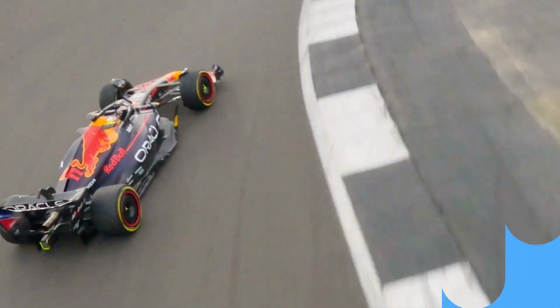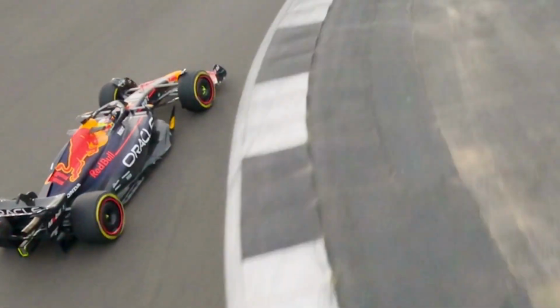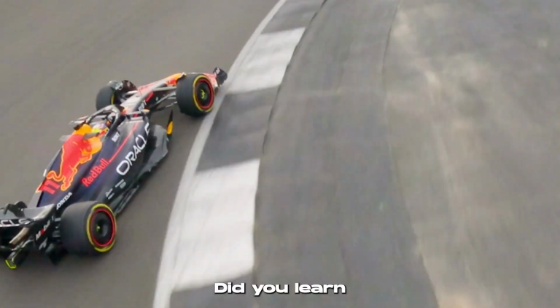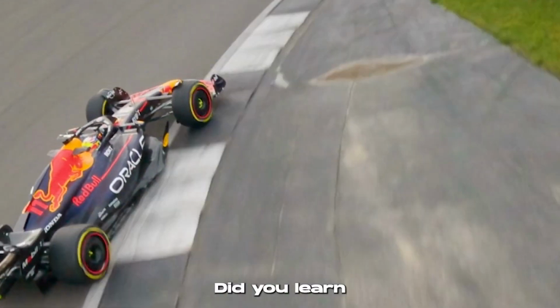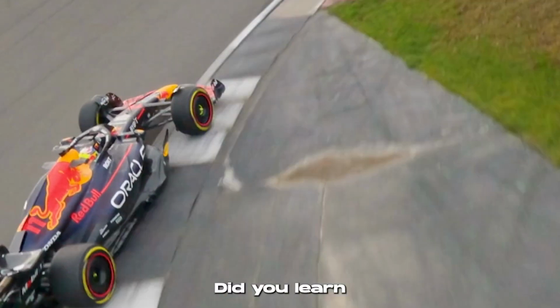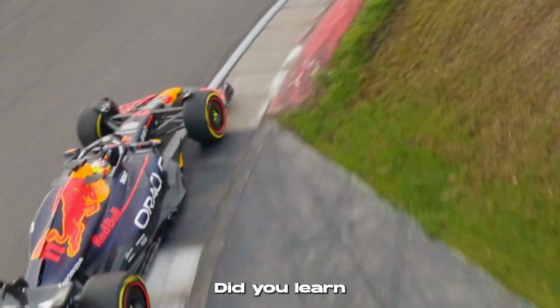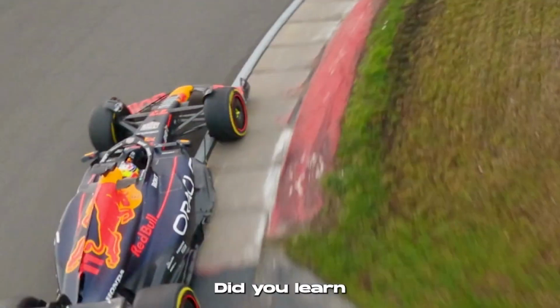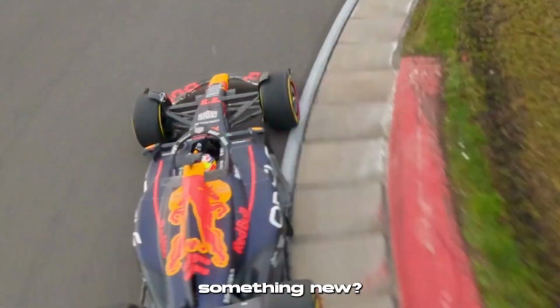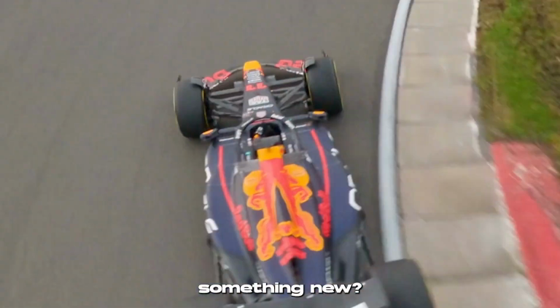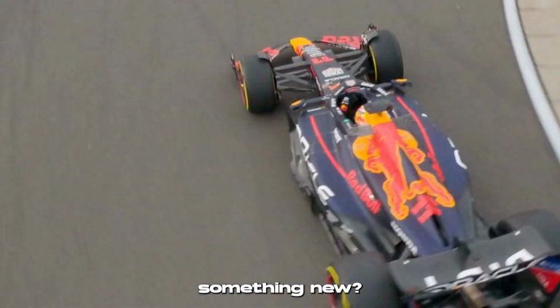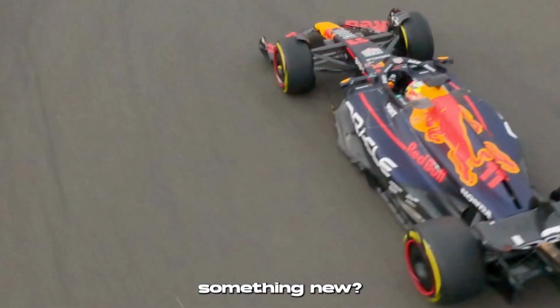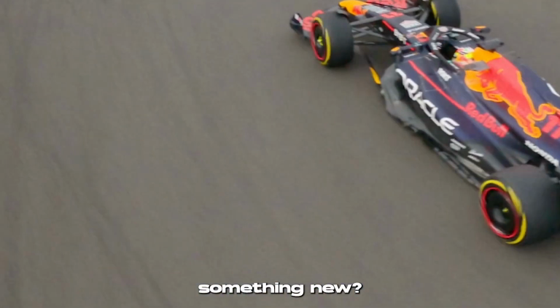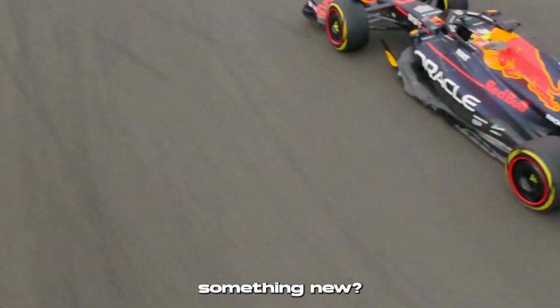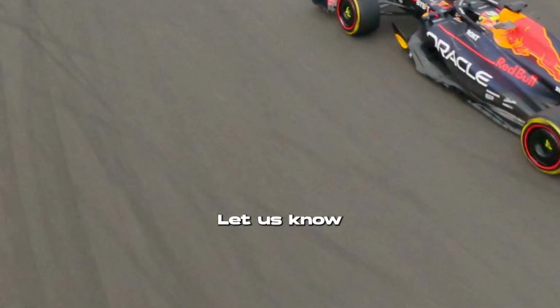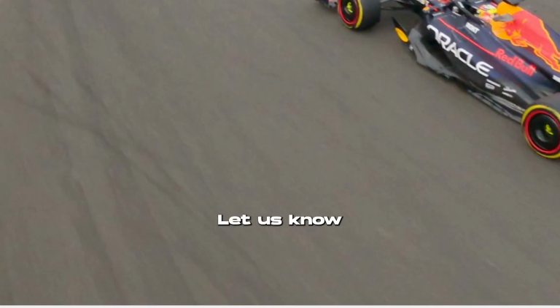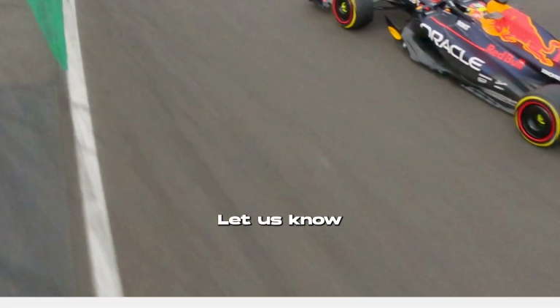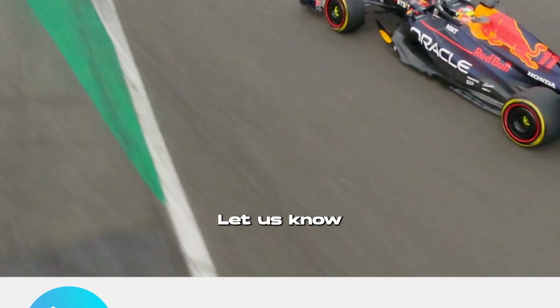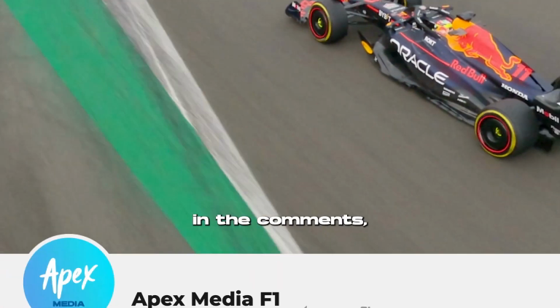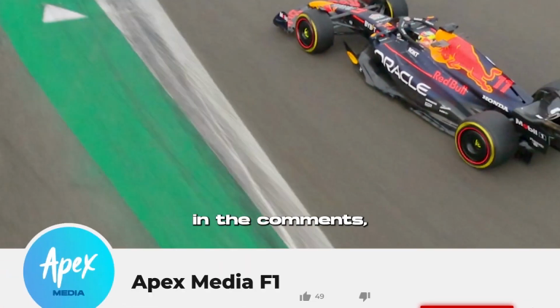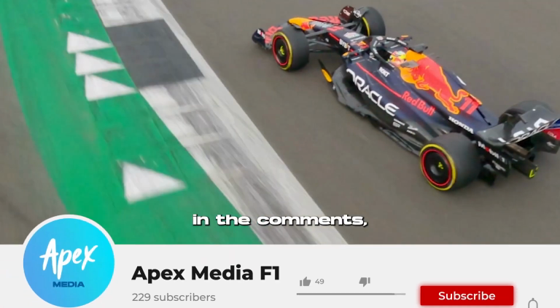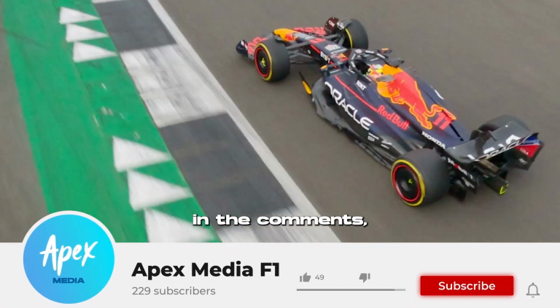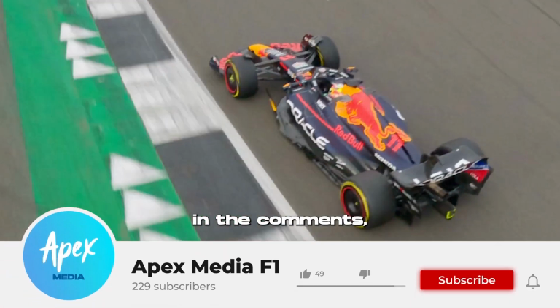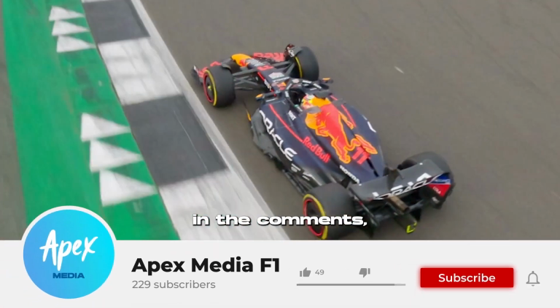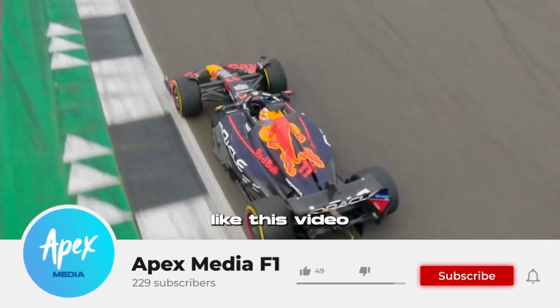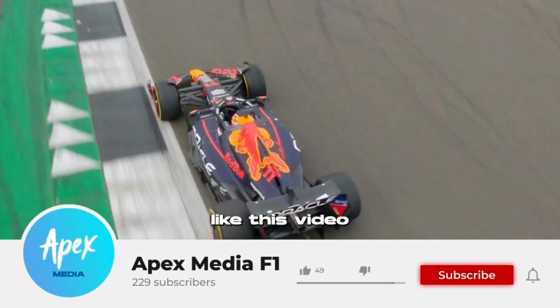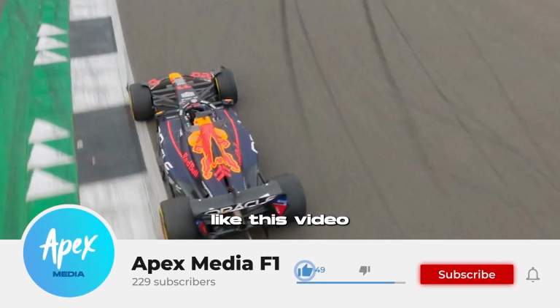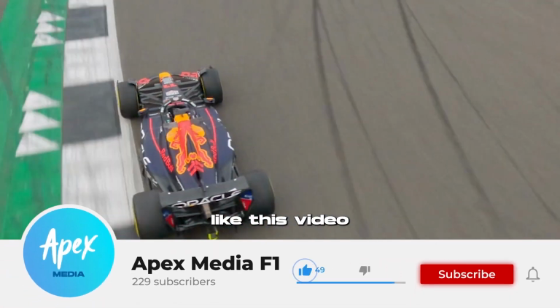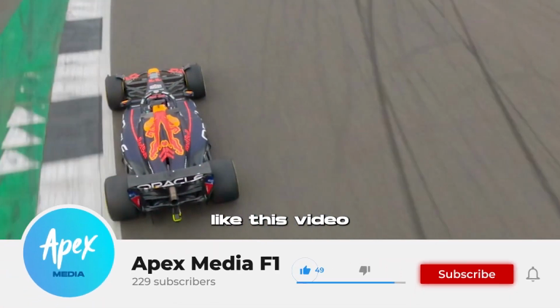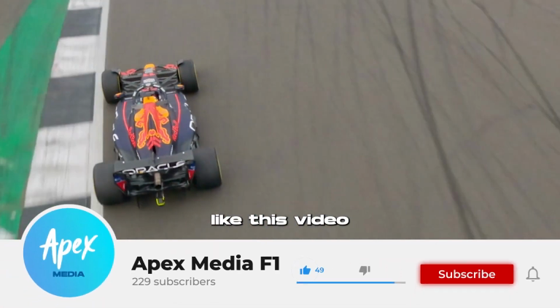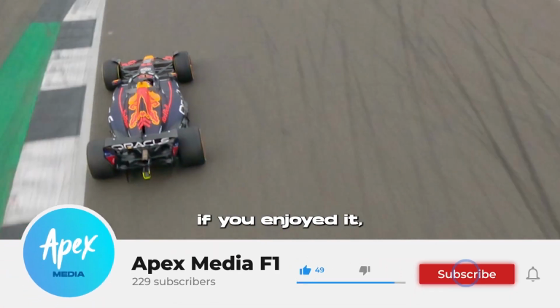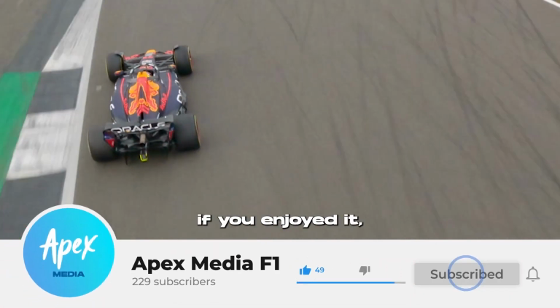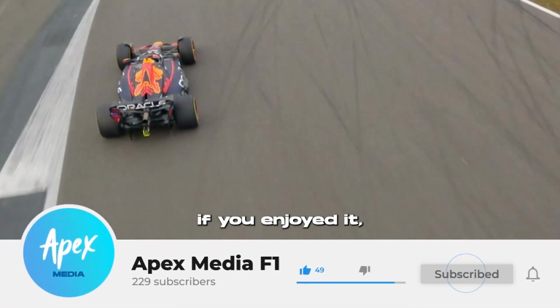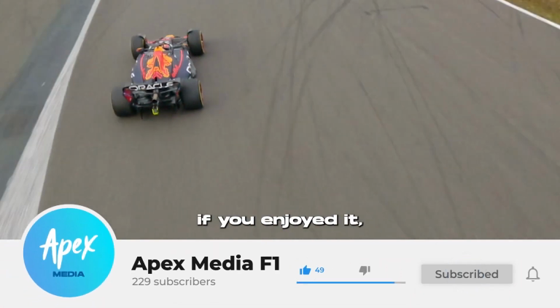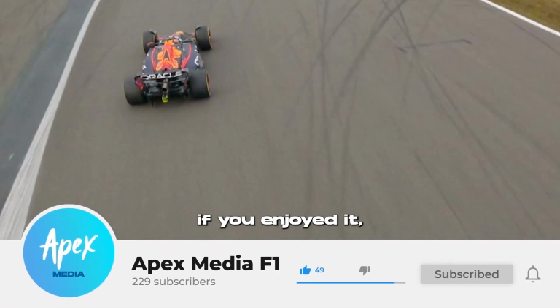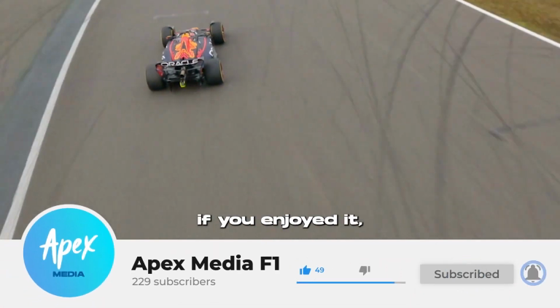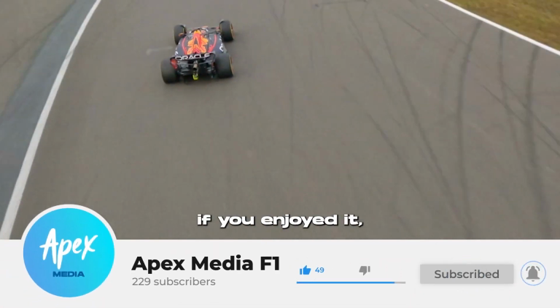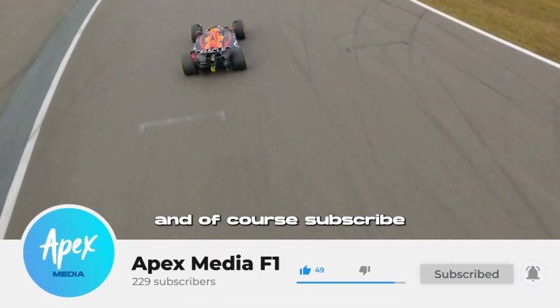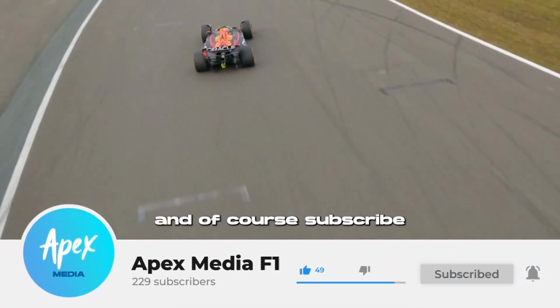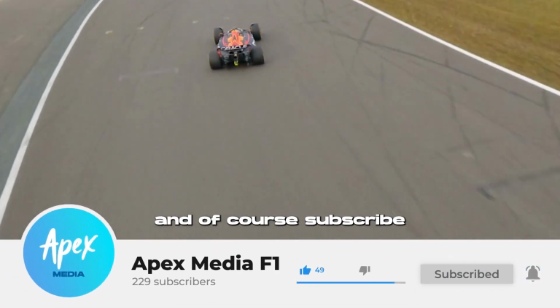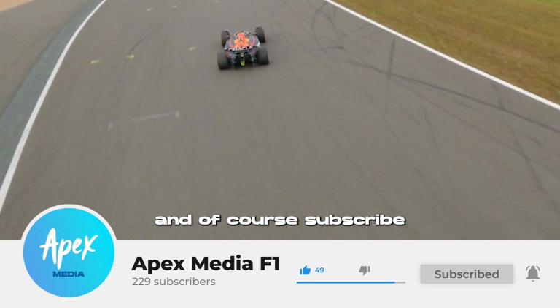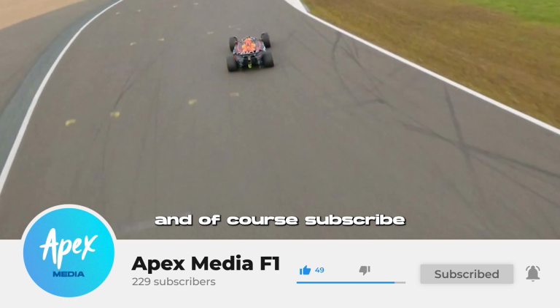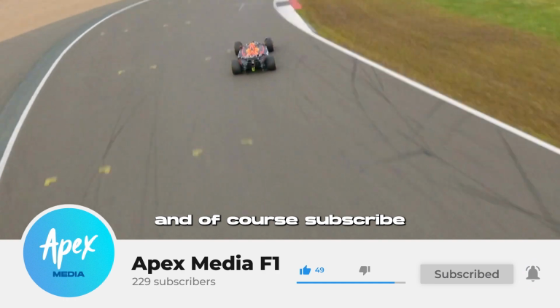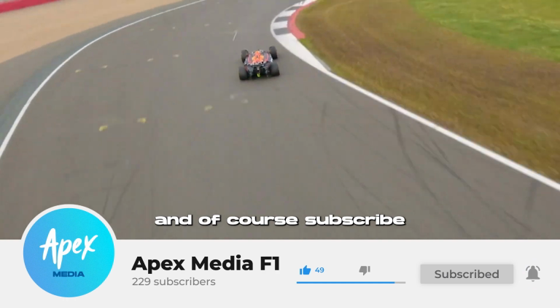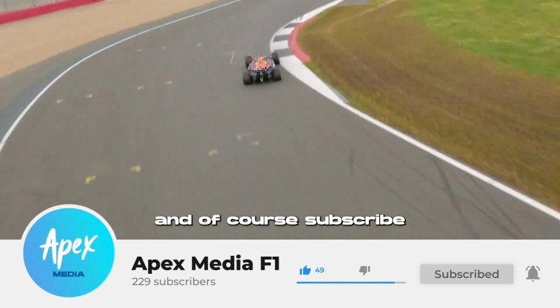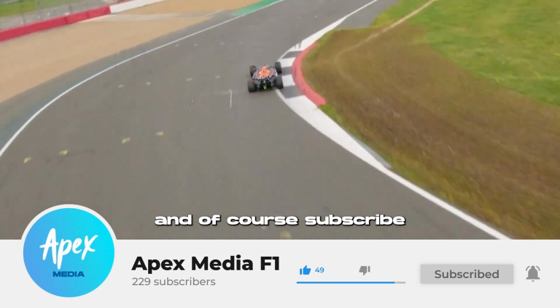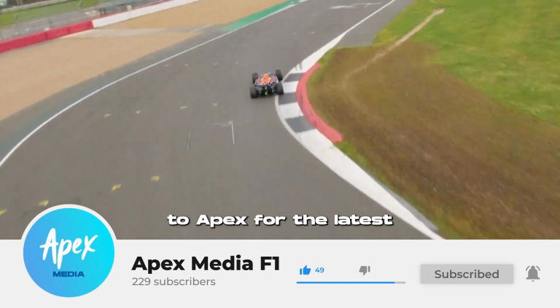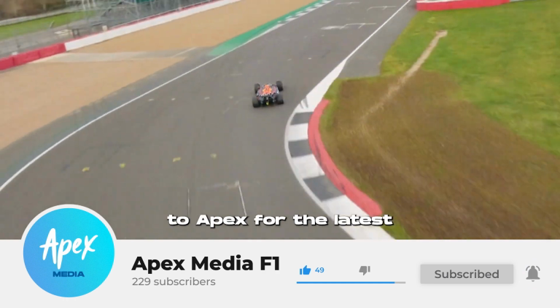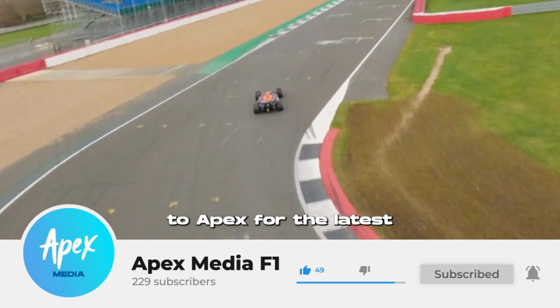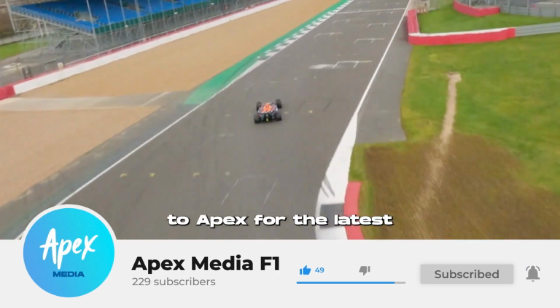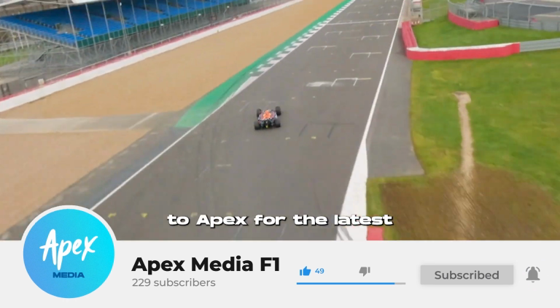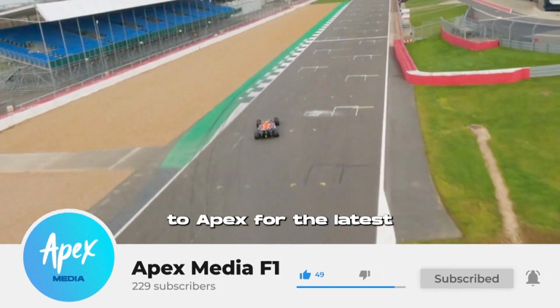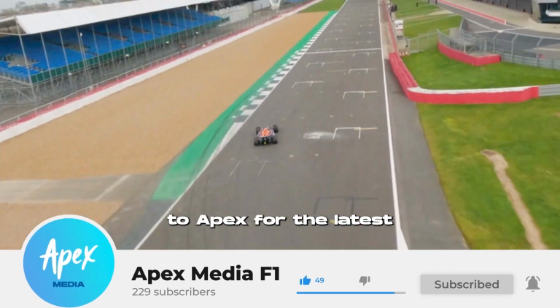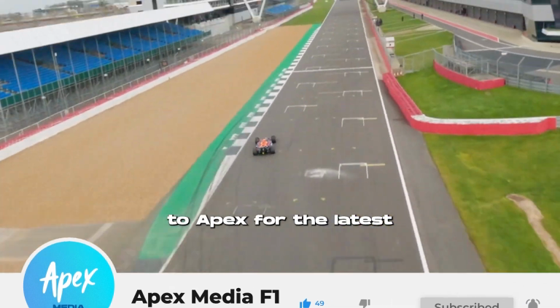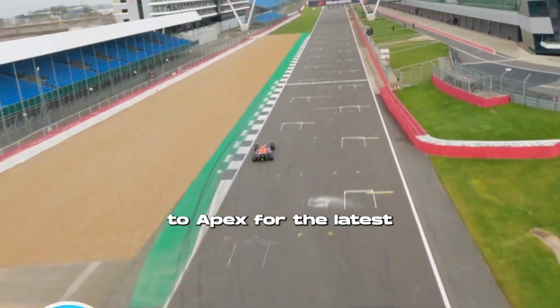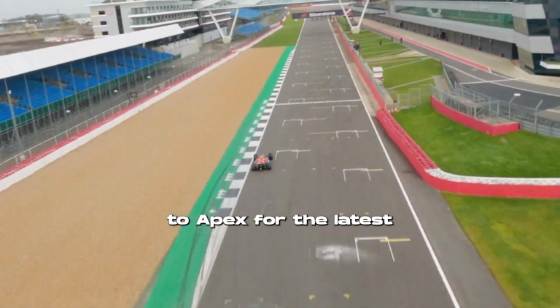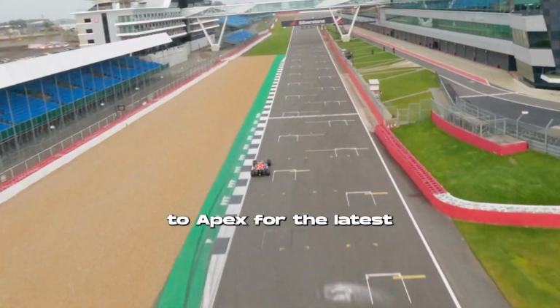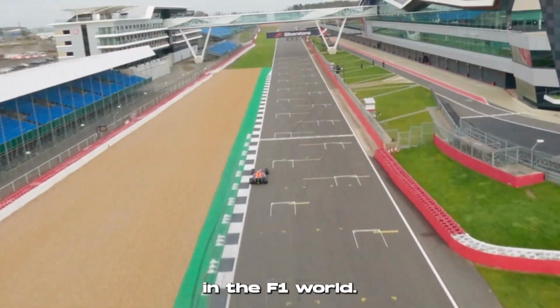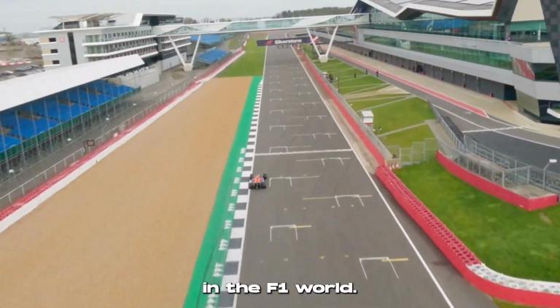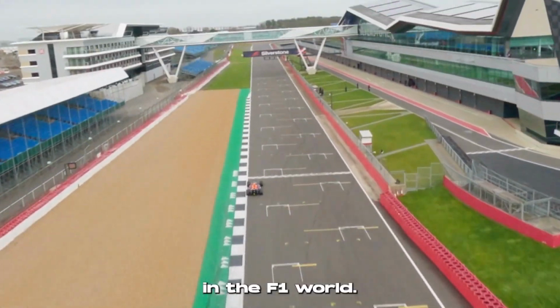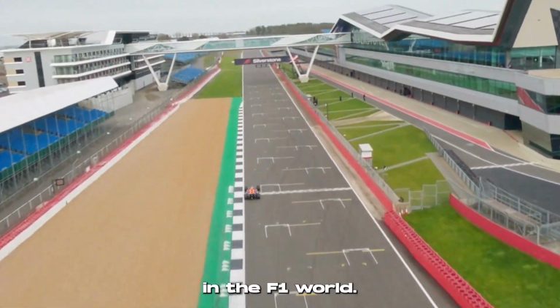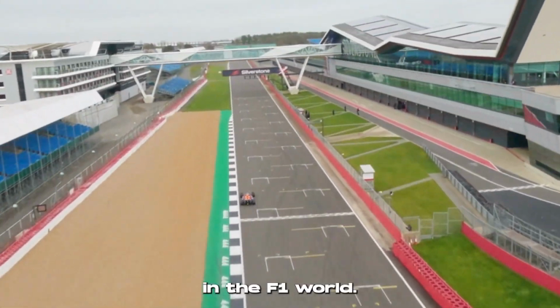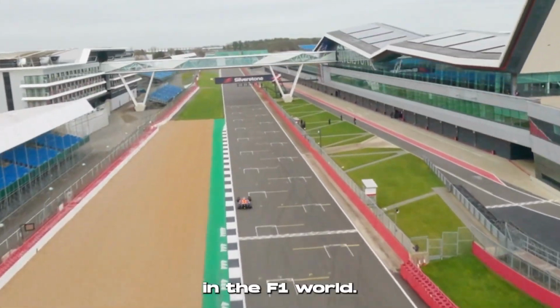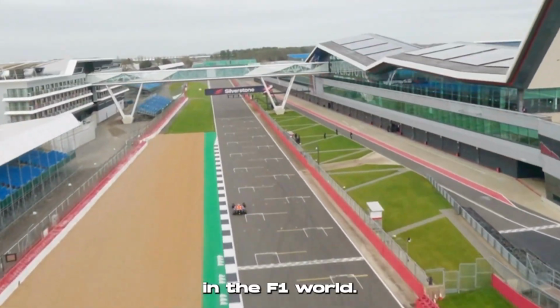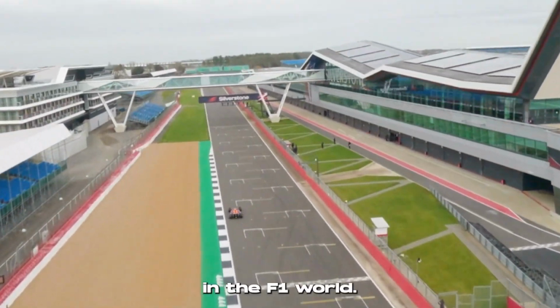Did you learn something new? Let us know in the comments, like this video if you enjoyed it, and of course subscribe to Apex for the latest in the F1 world.